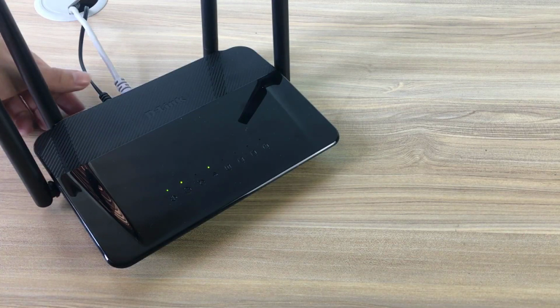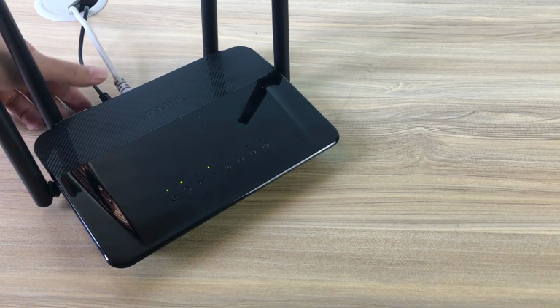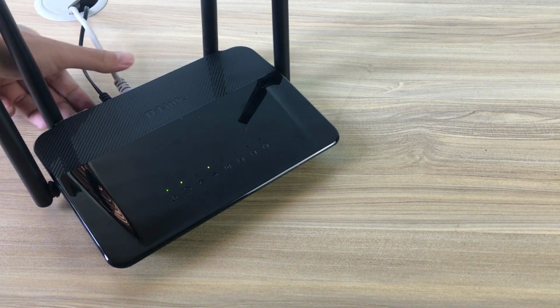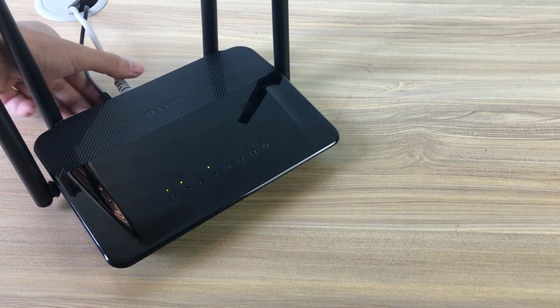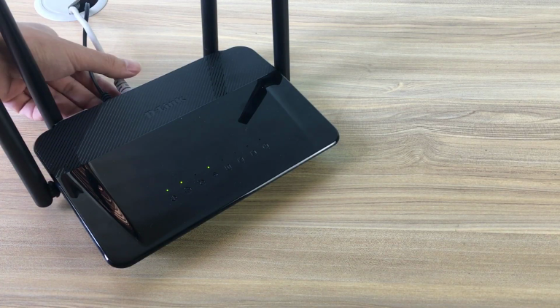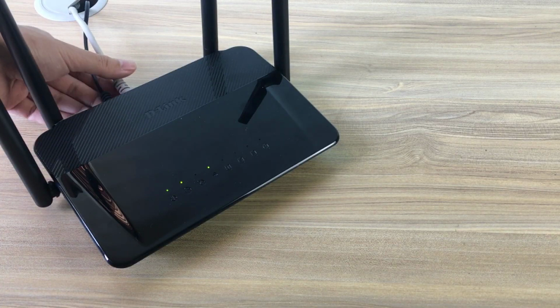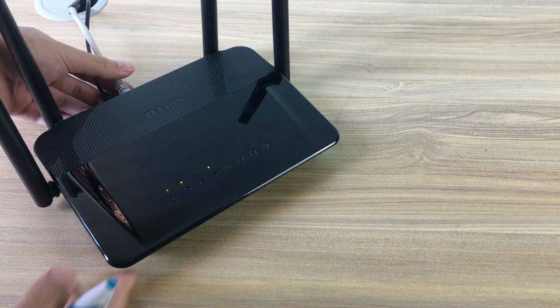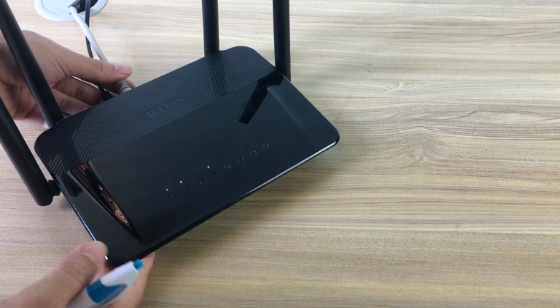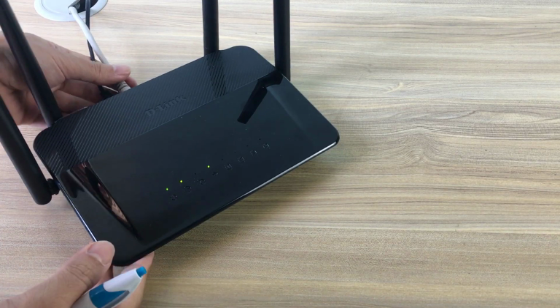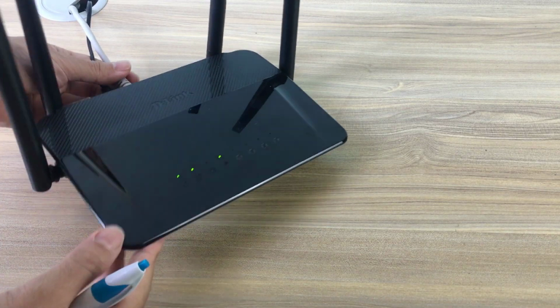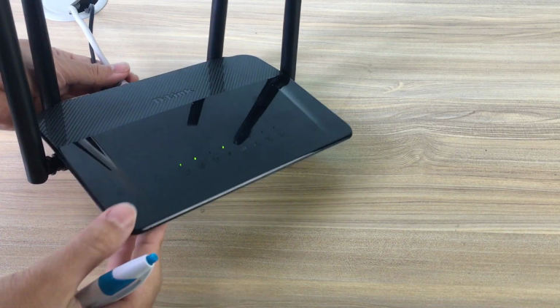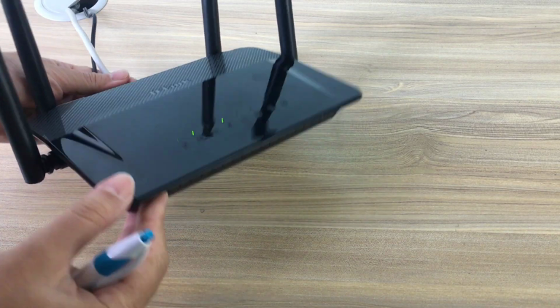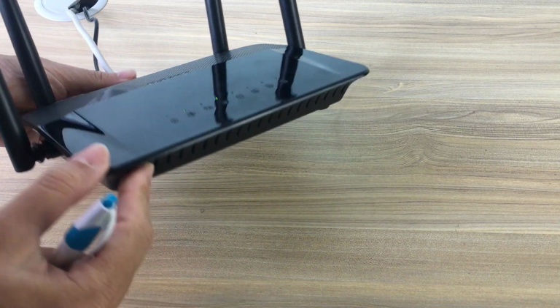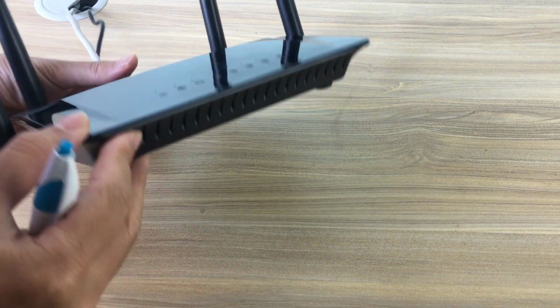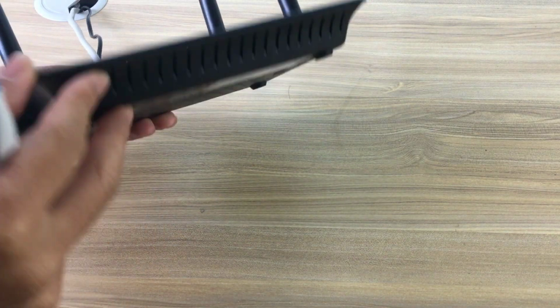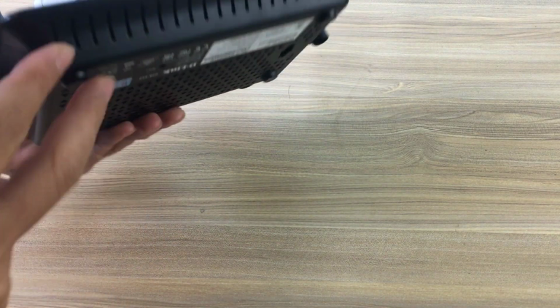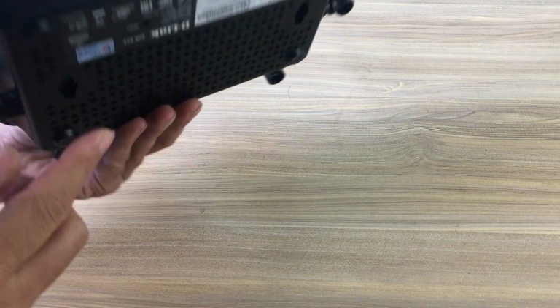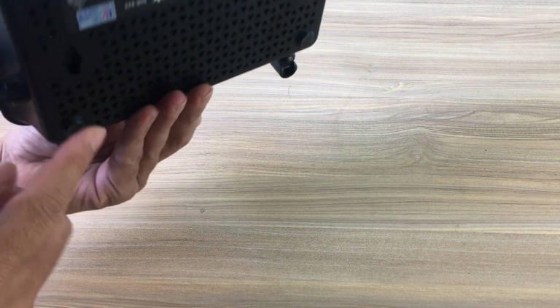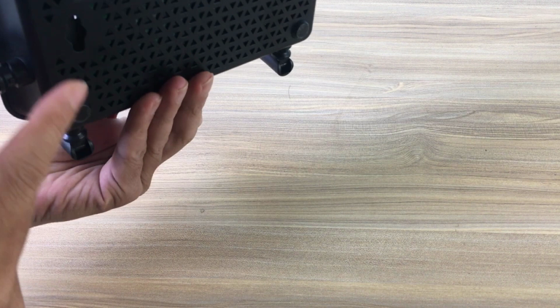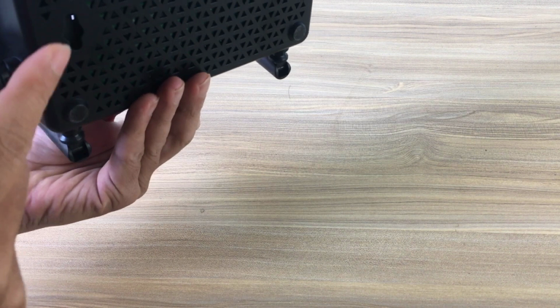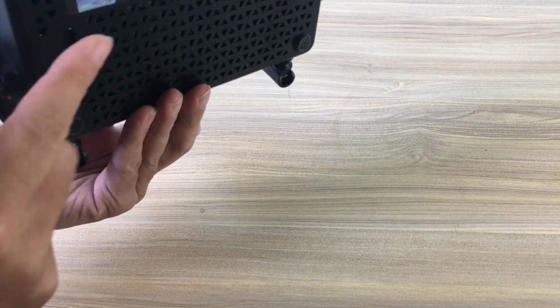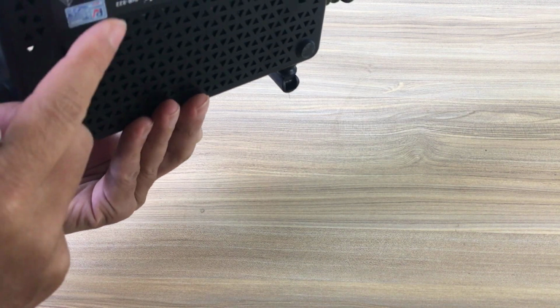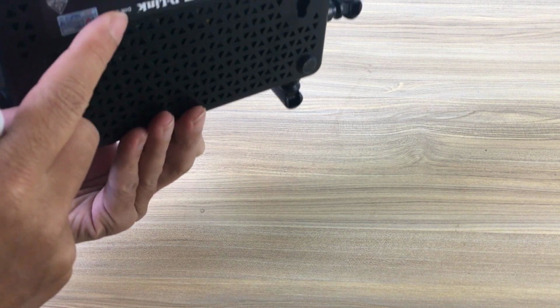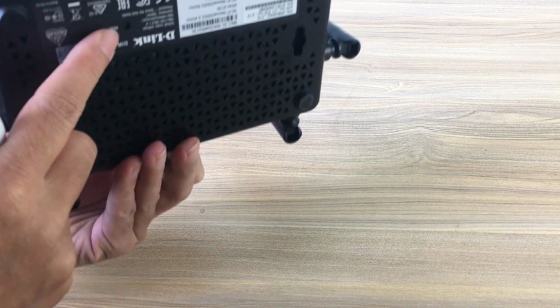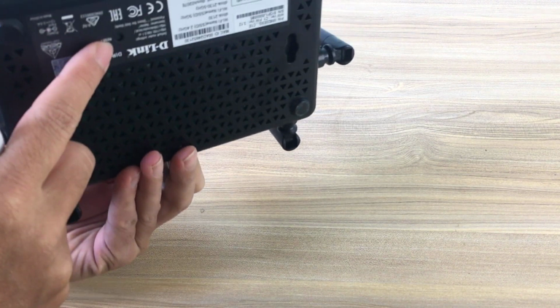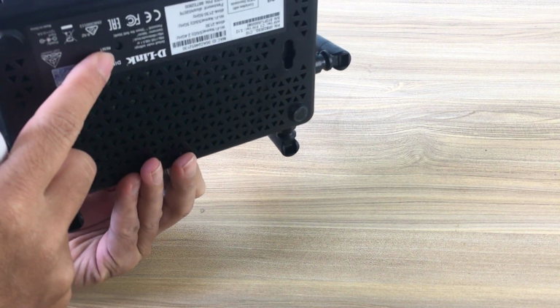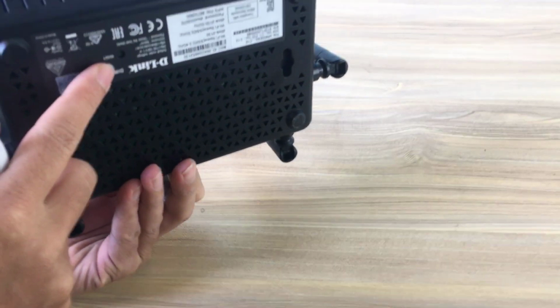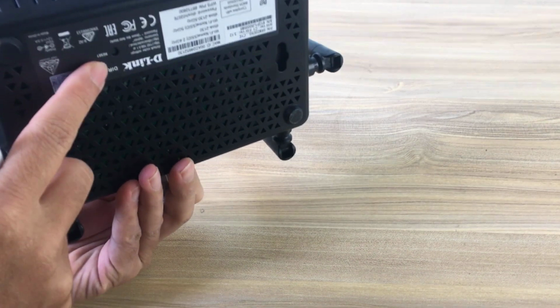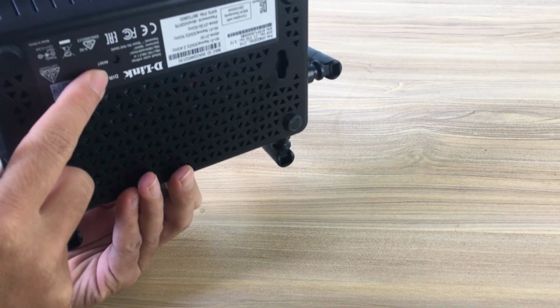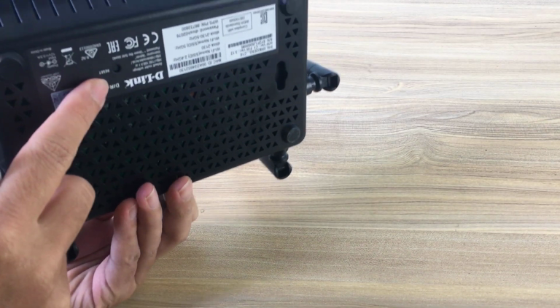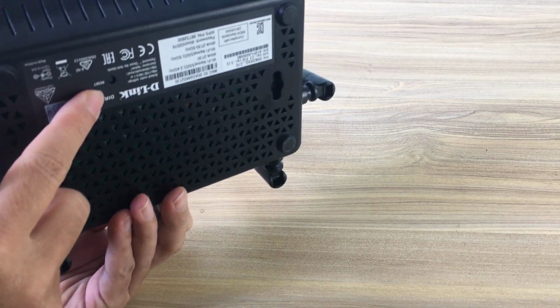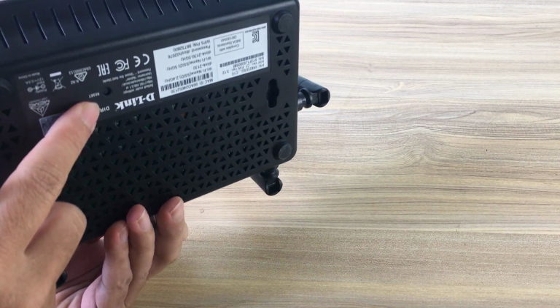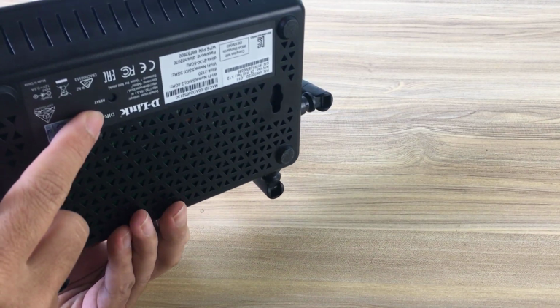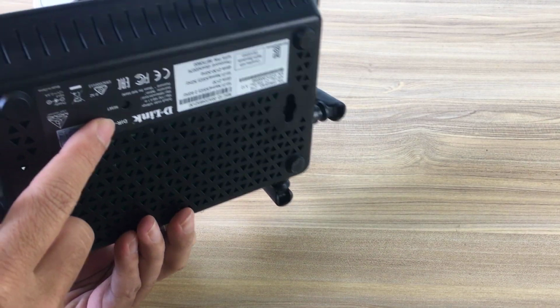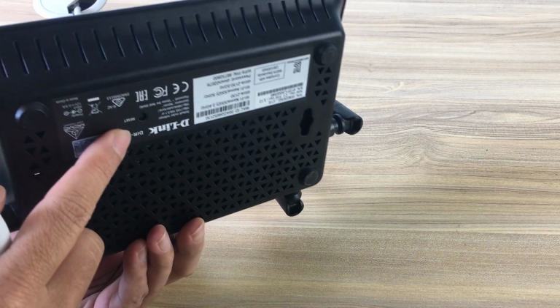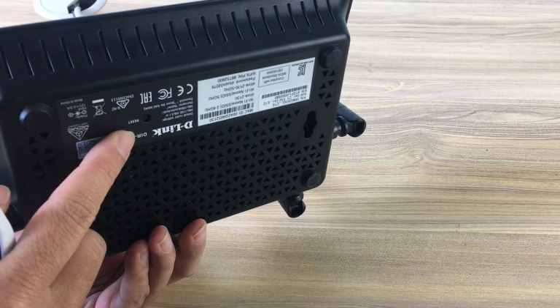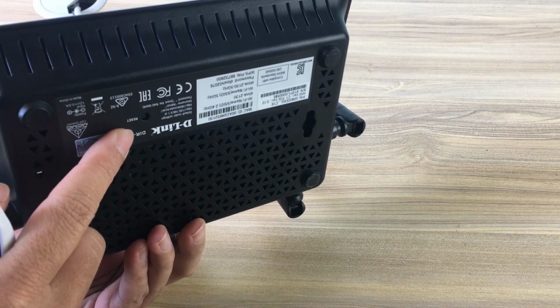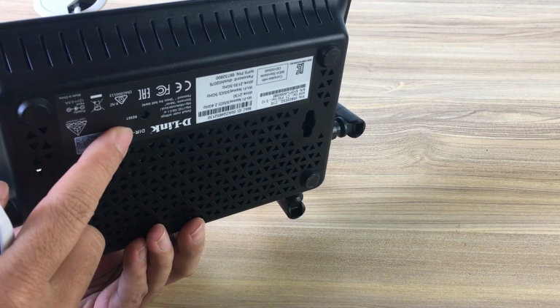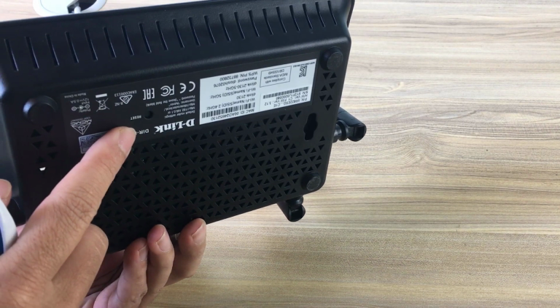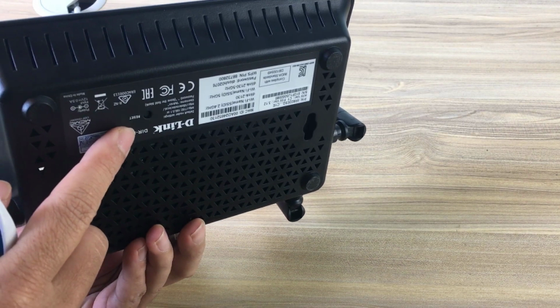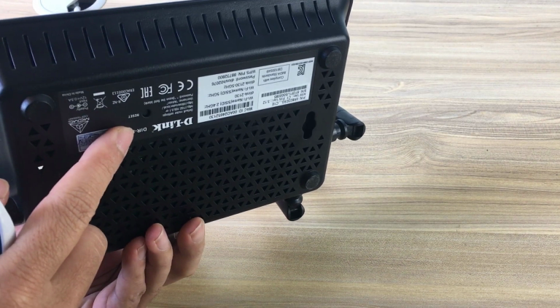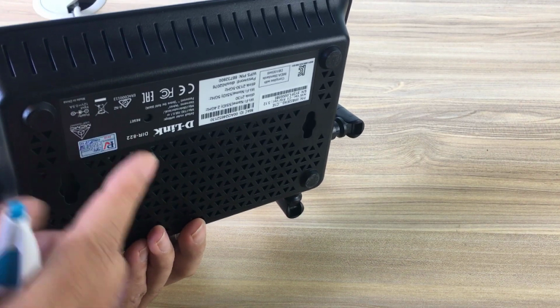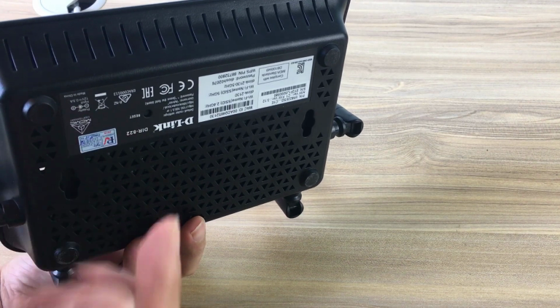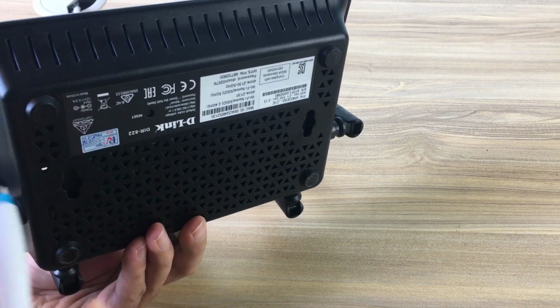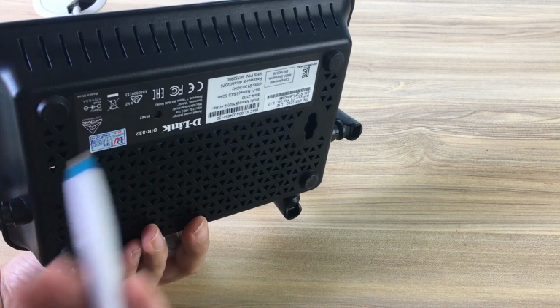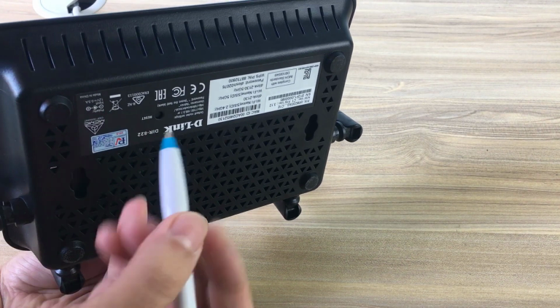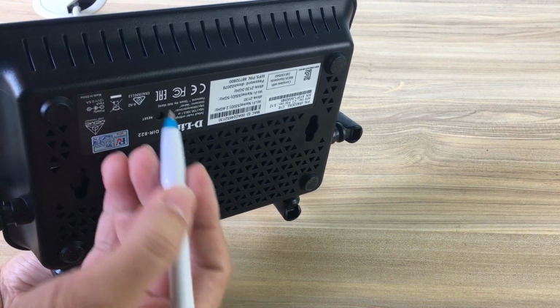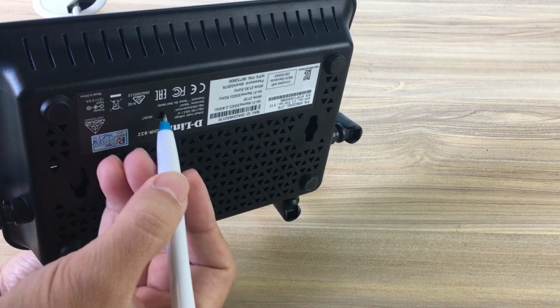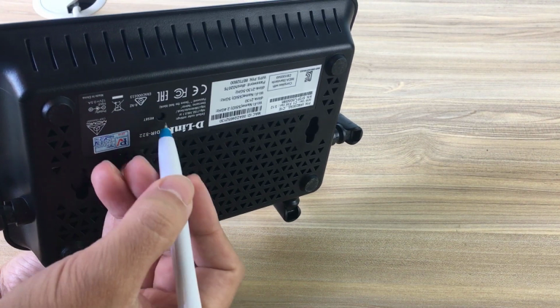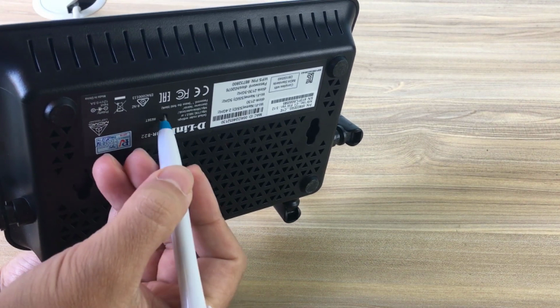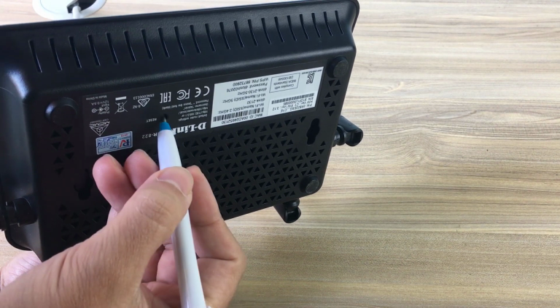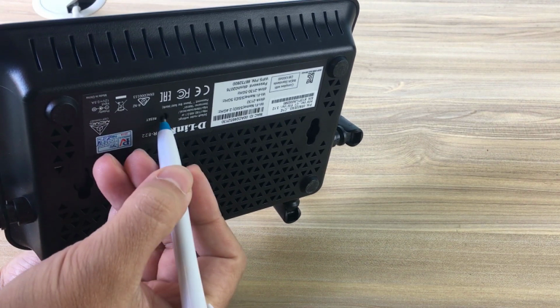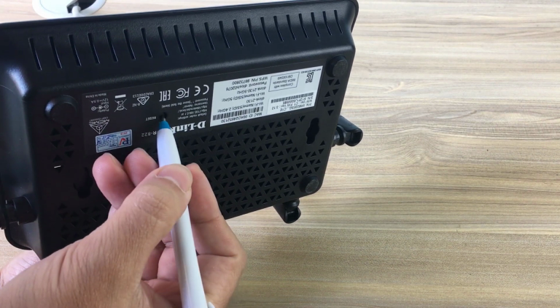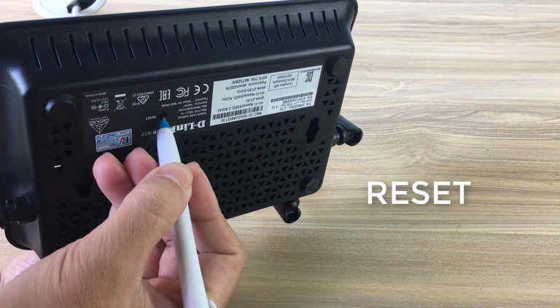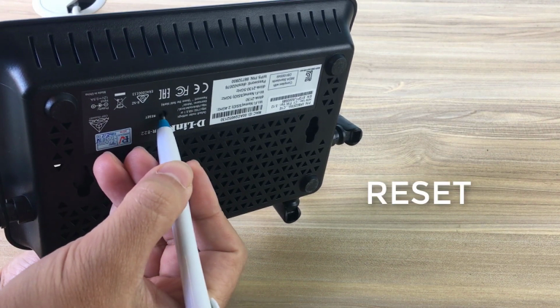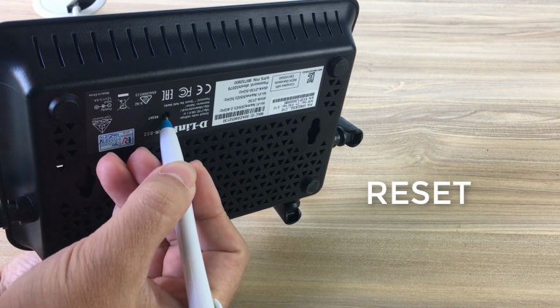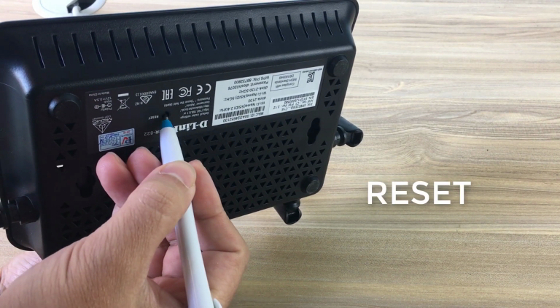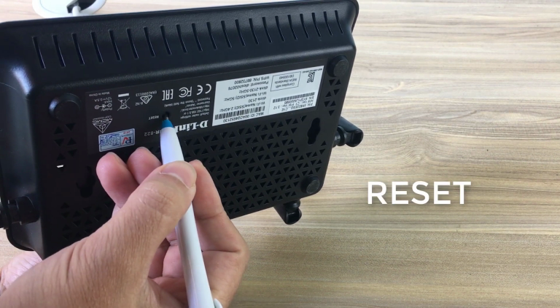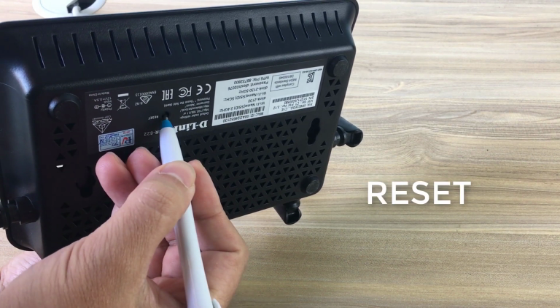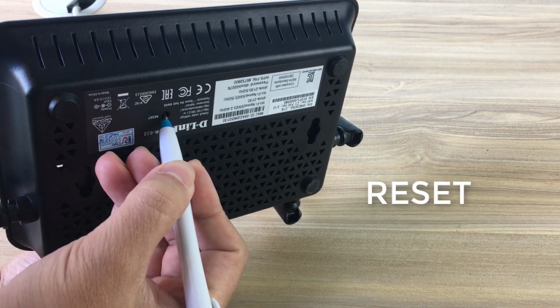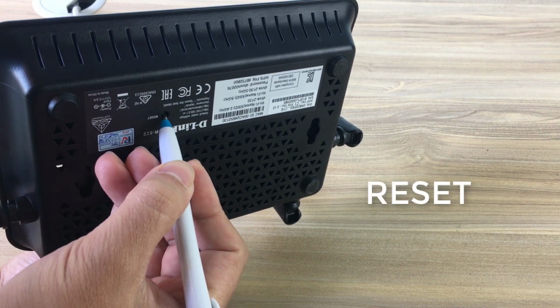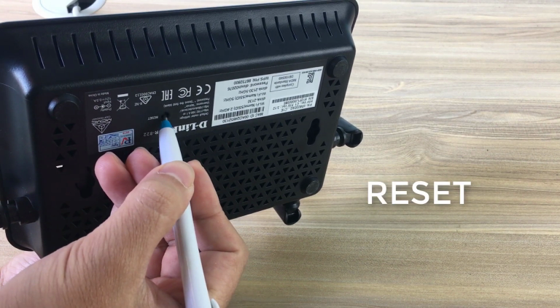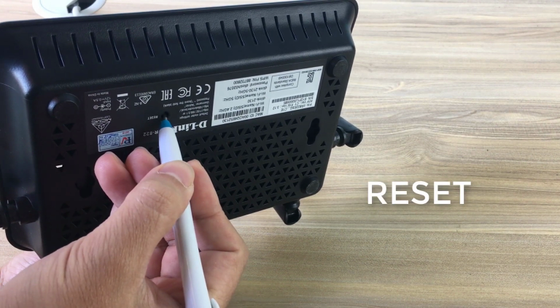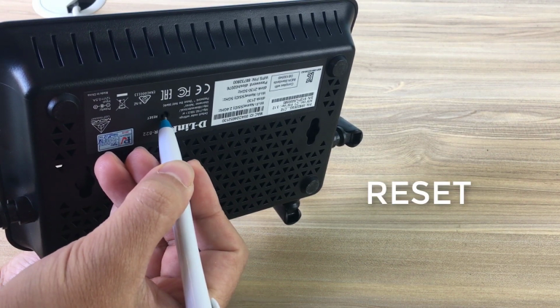If you have any problems installing and want to start over, press and hold the reset button below the D-Link router.